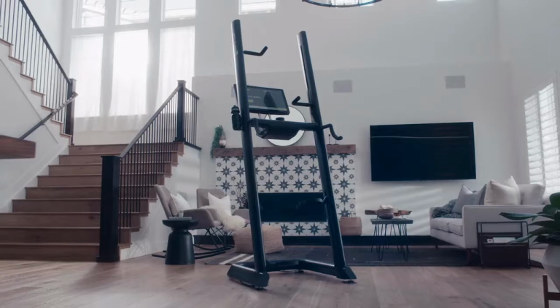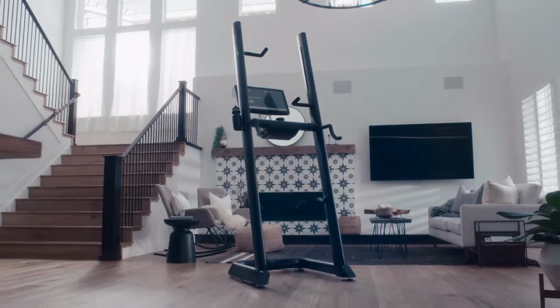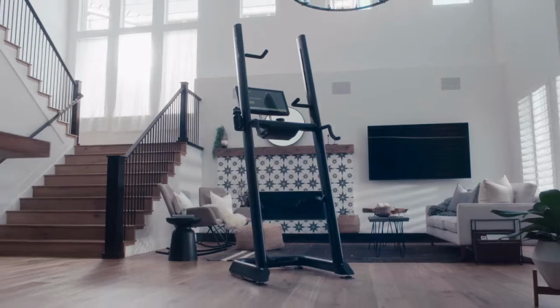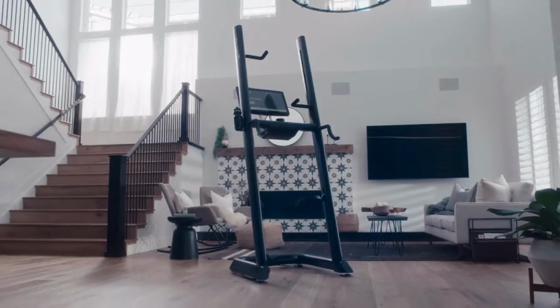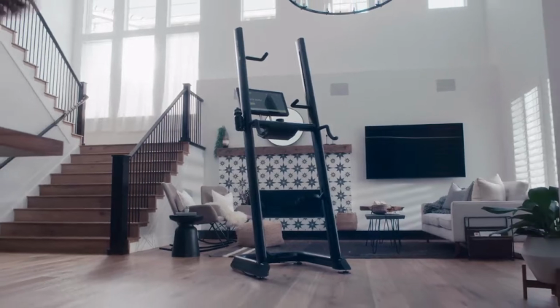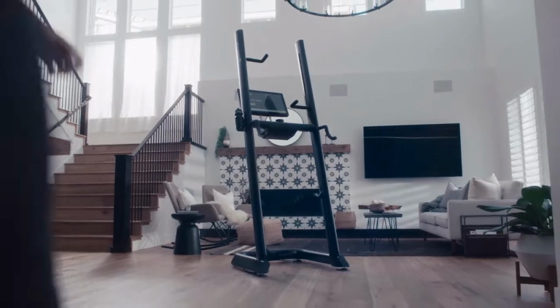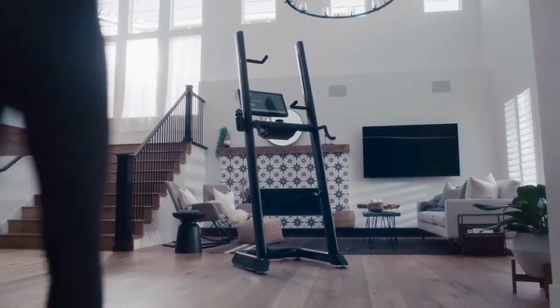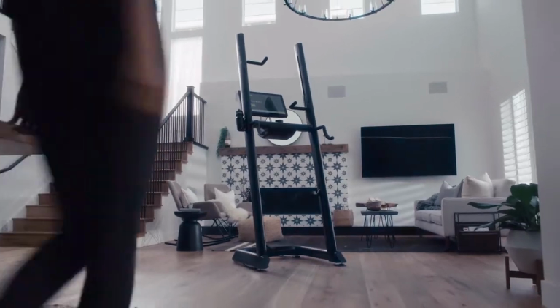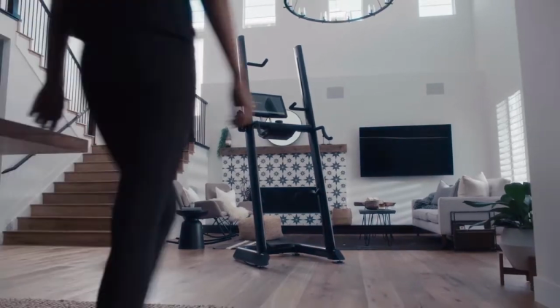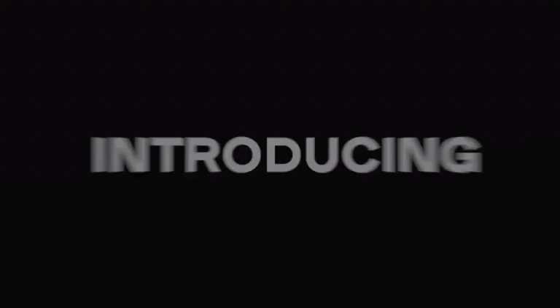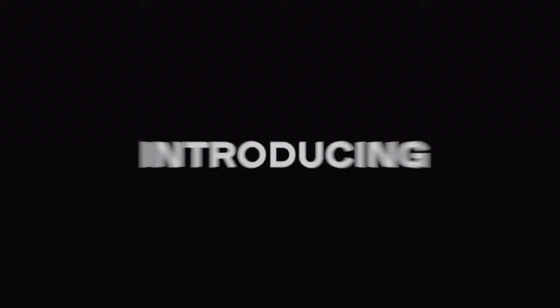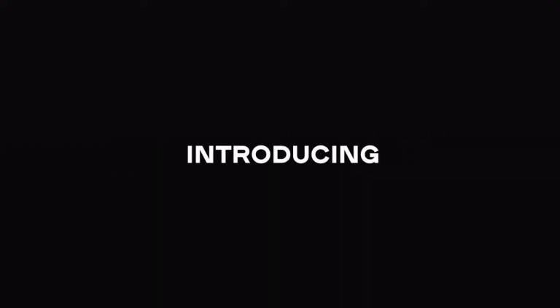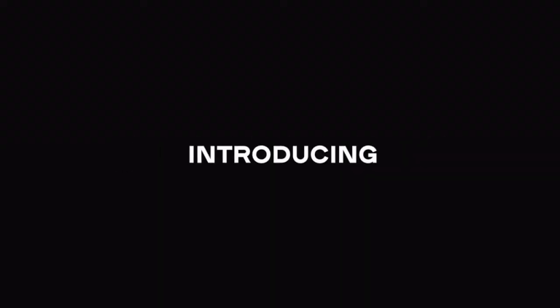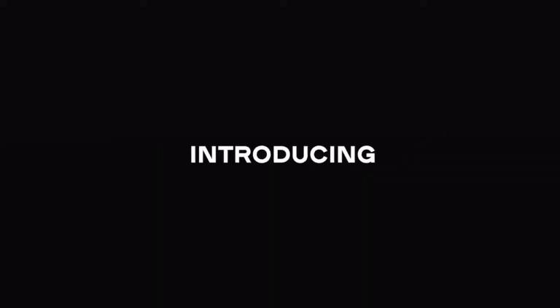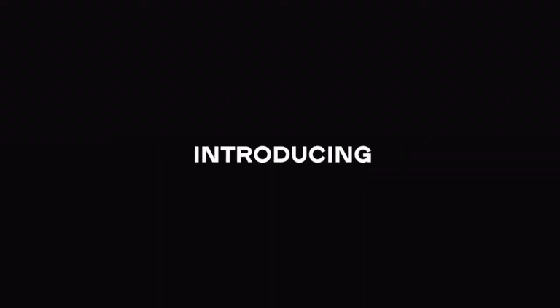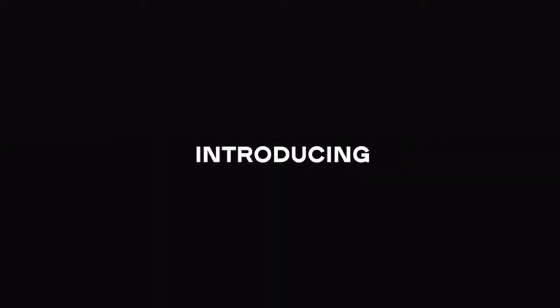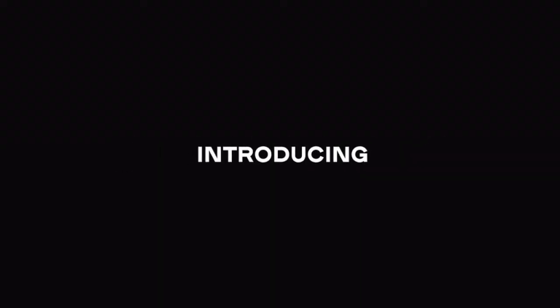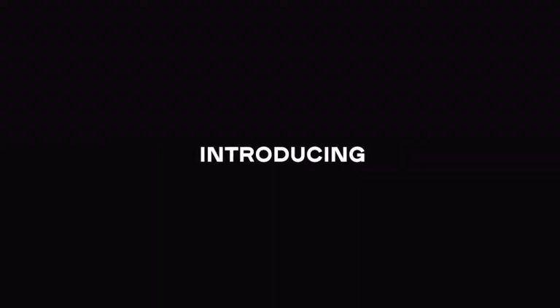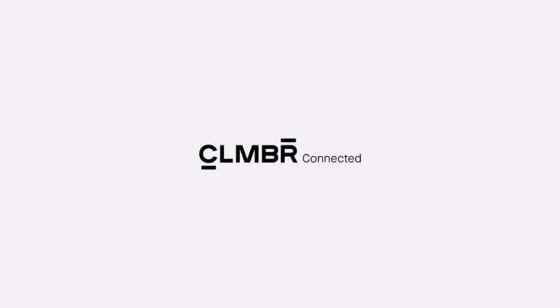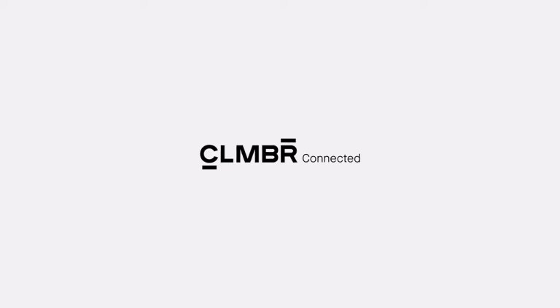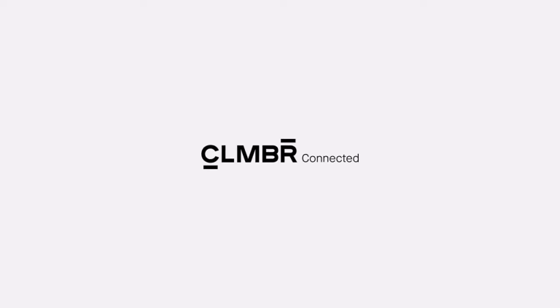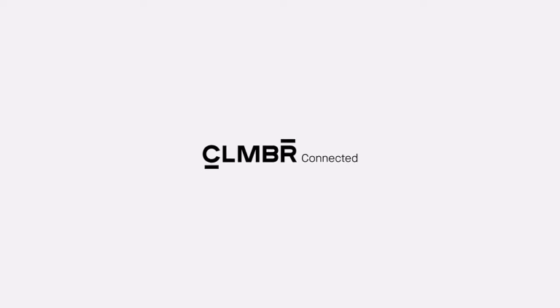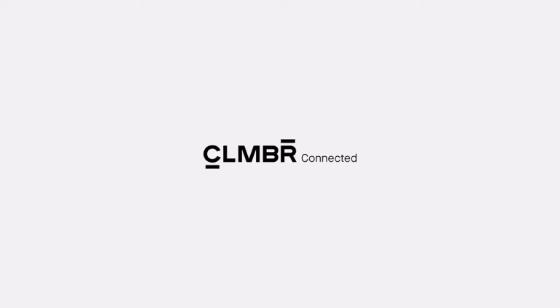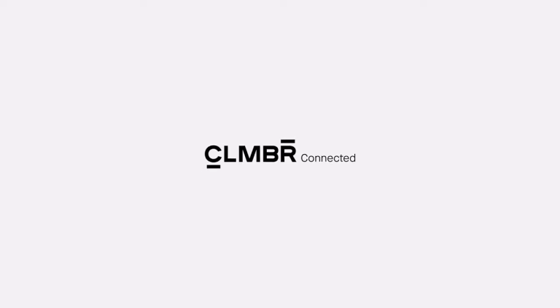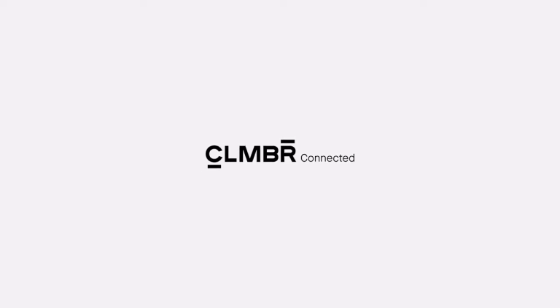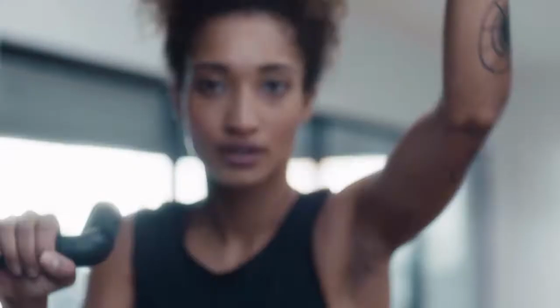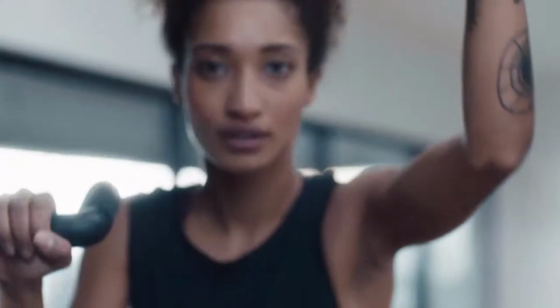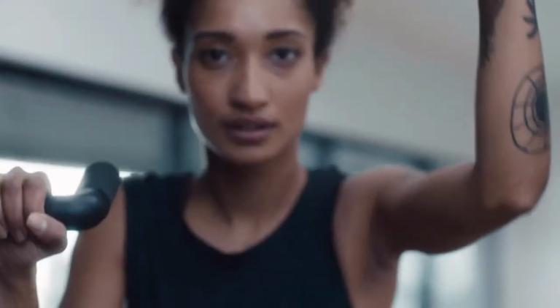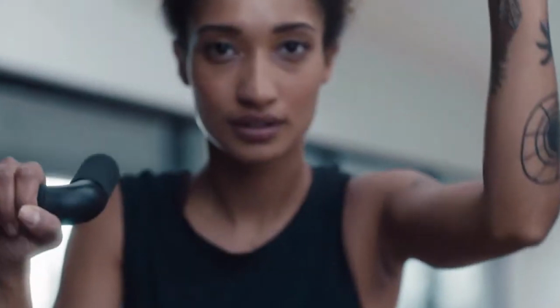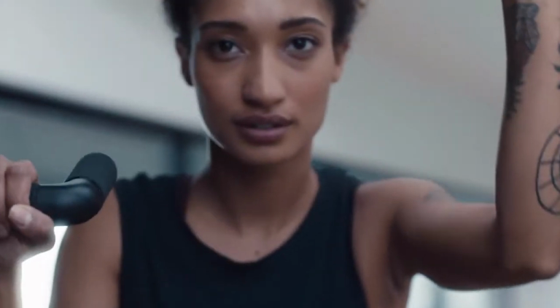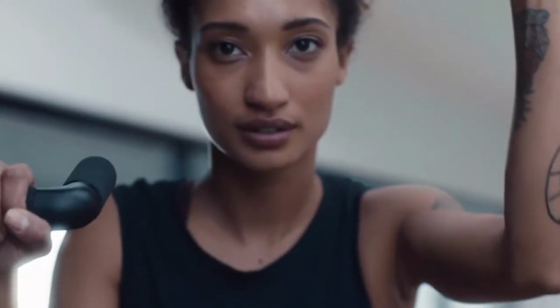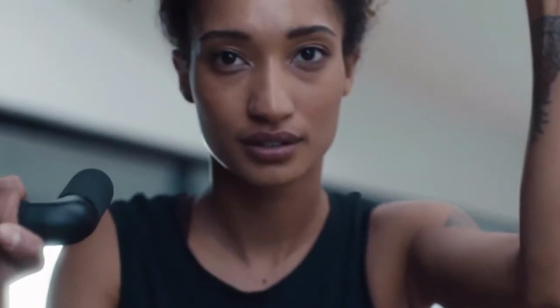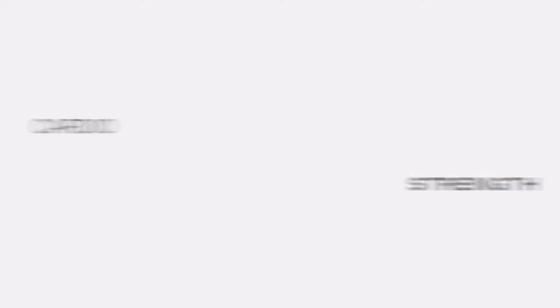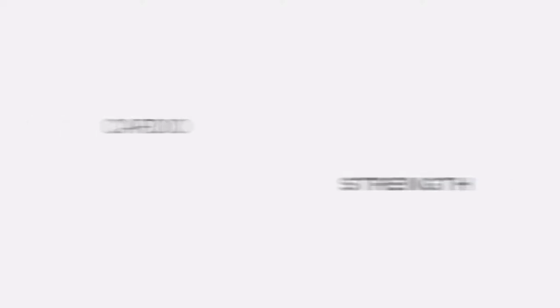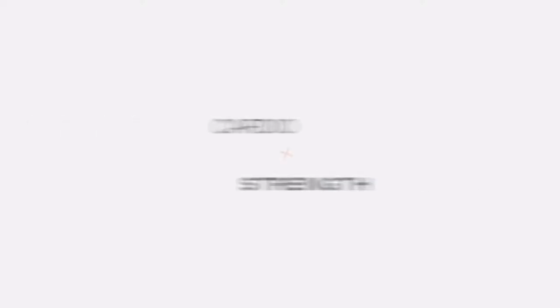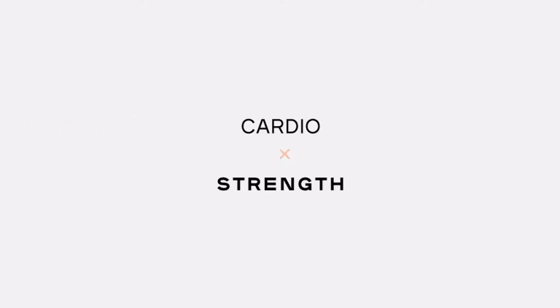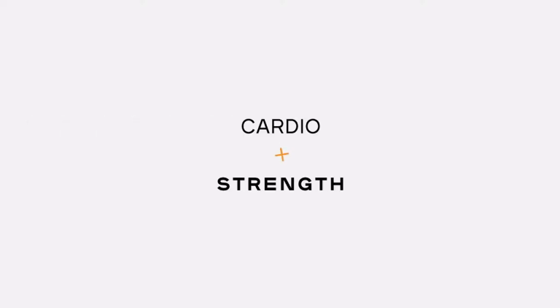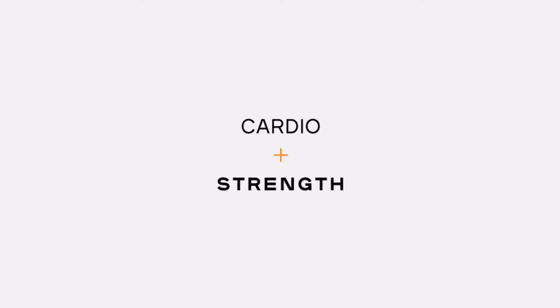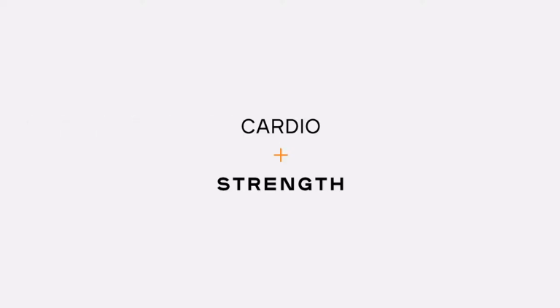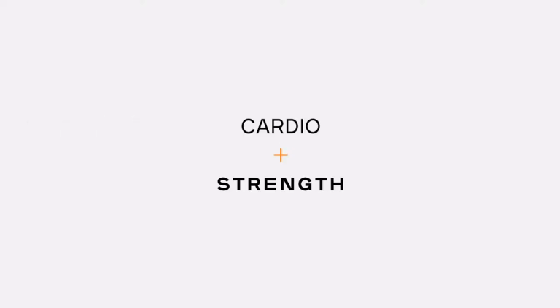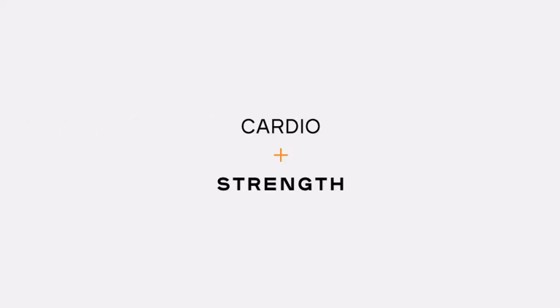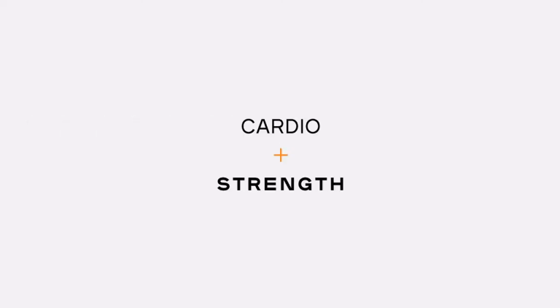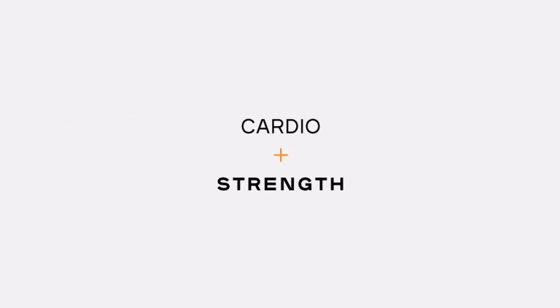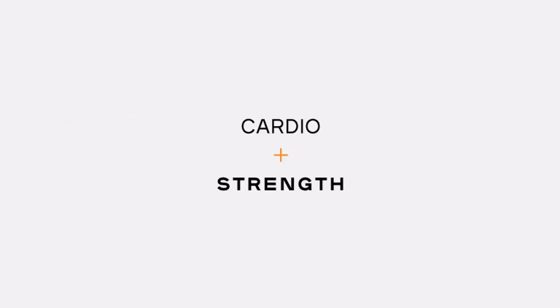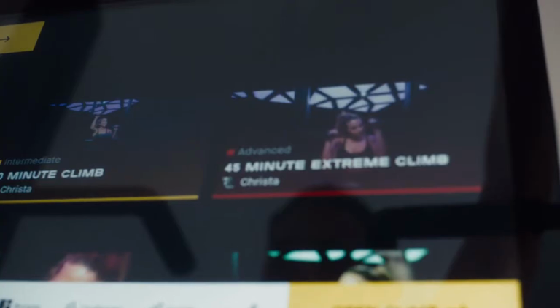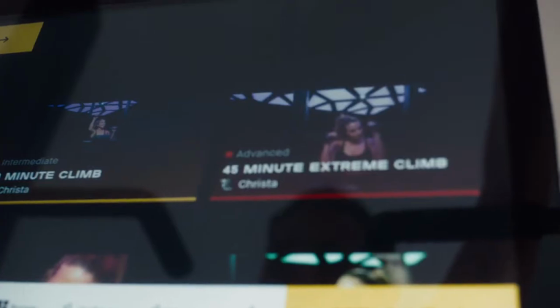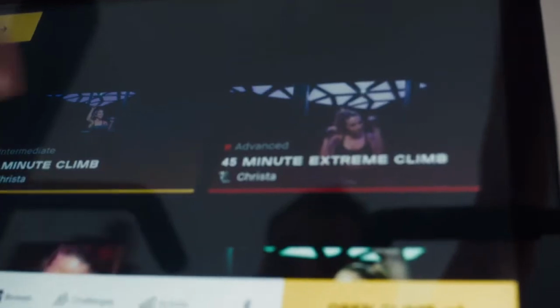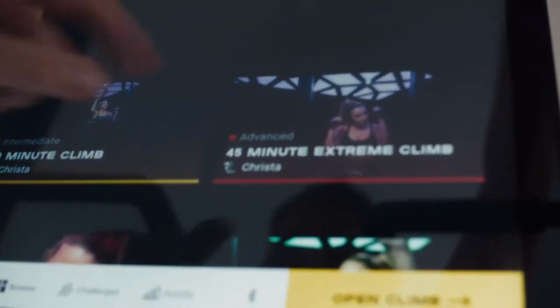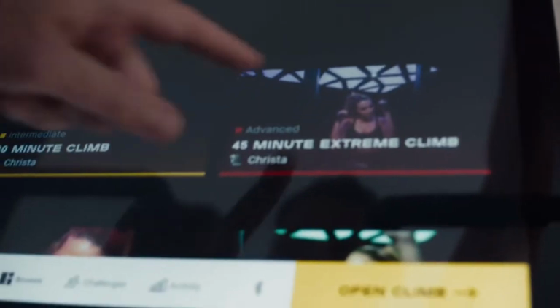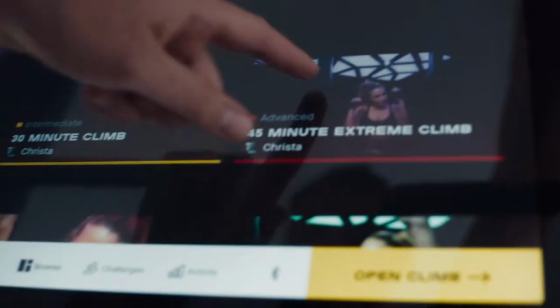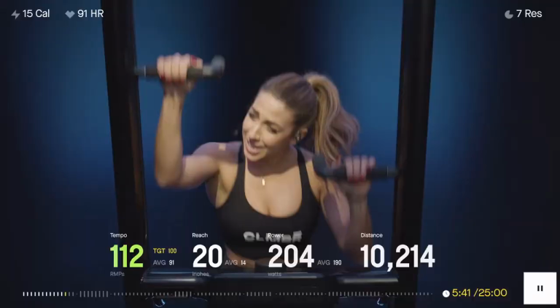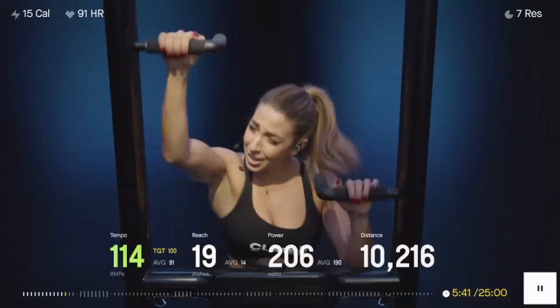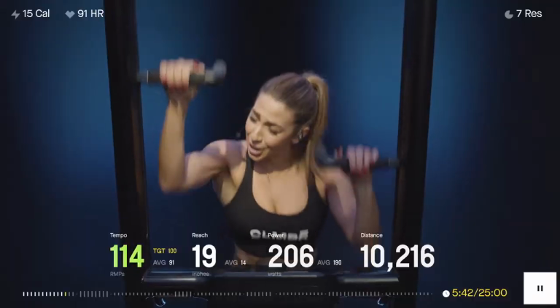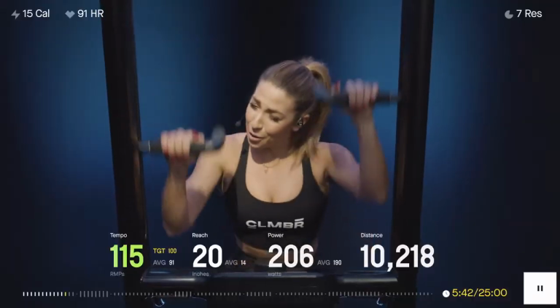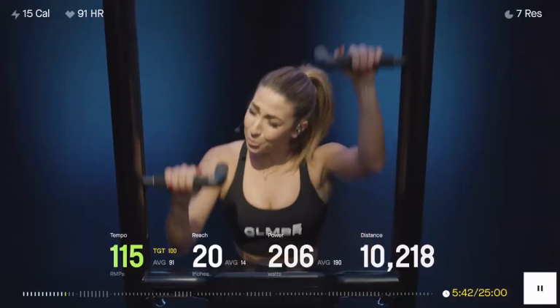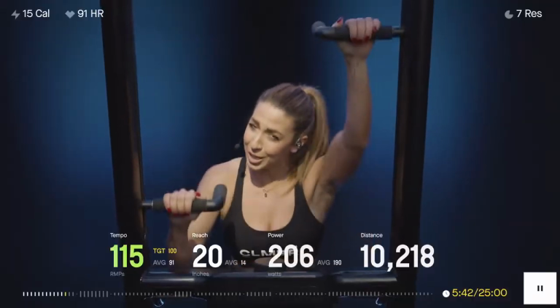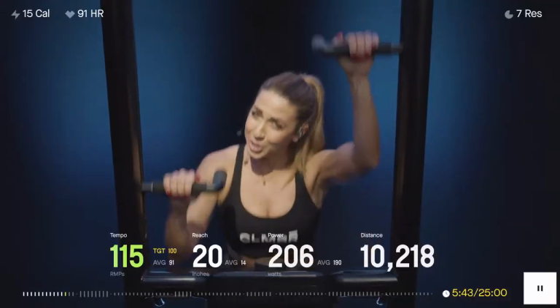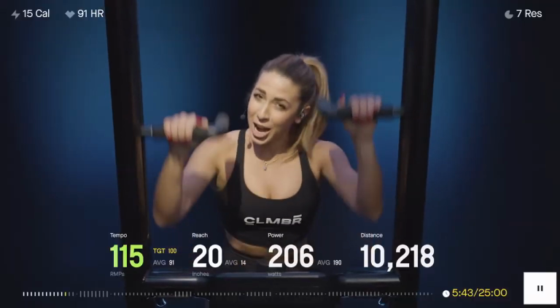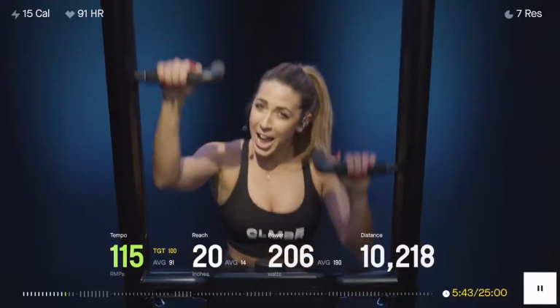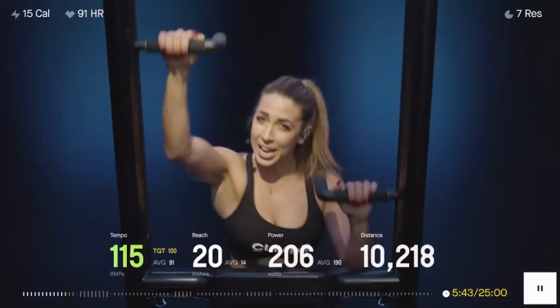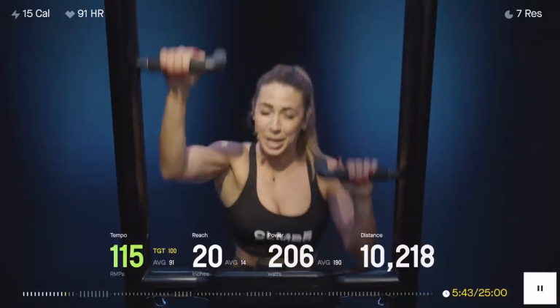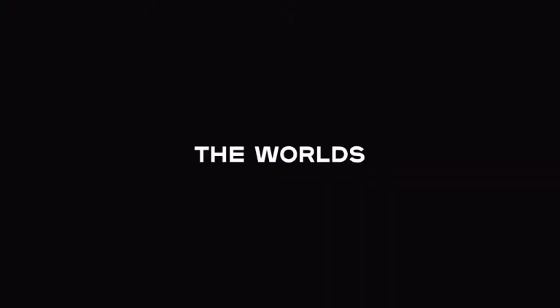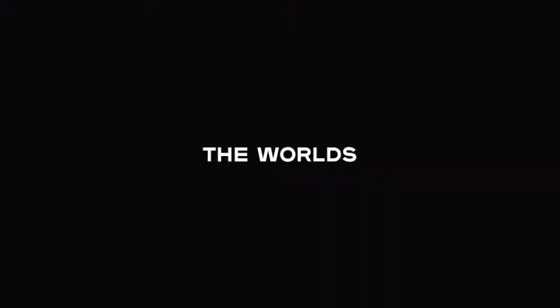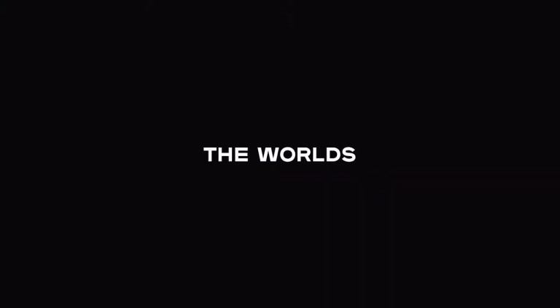What's up, Climber? Get excited. You've got cardio conditioning, you've got strength training all combined. Stay low, reach high, come on.